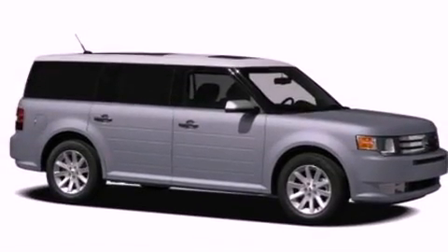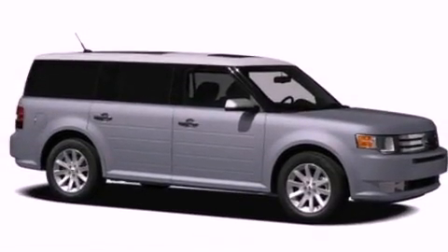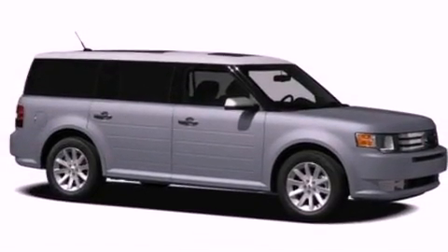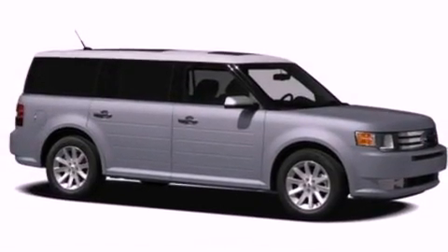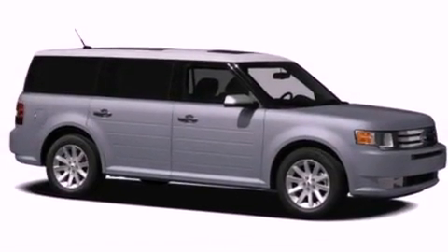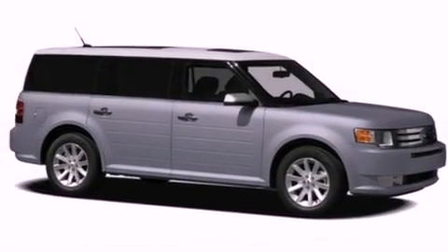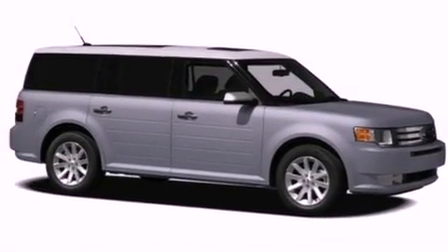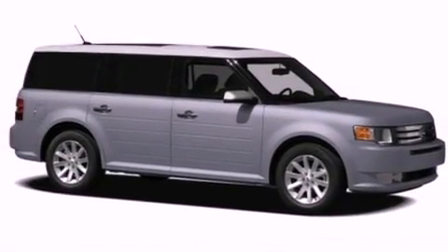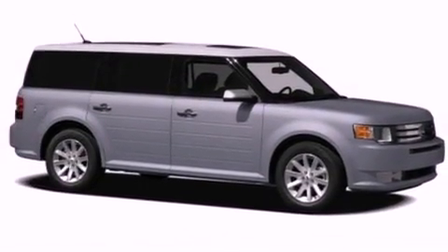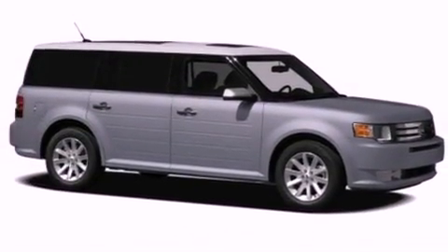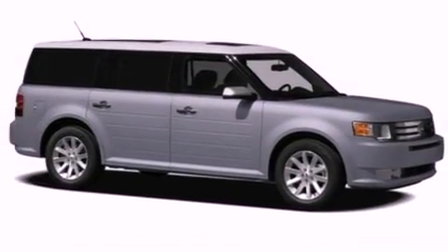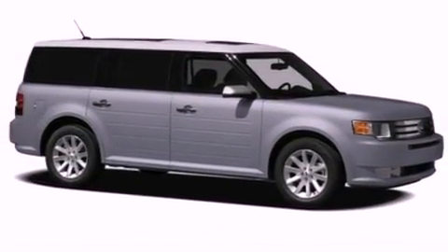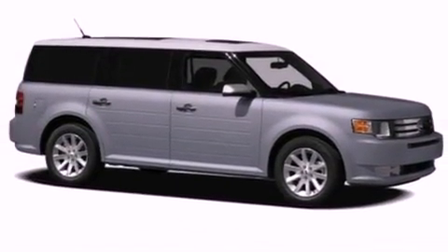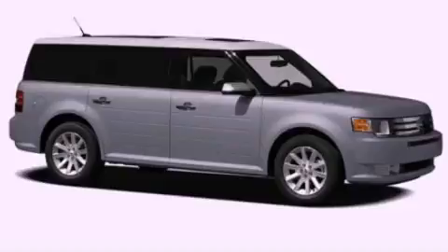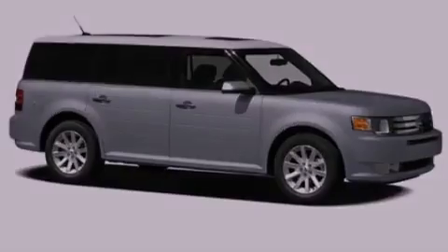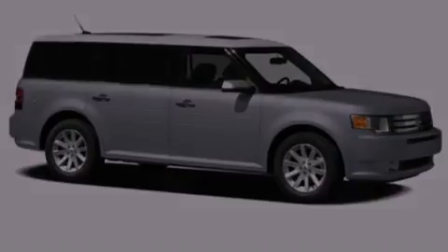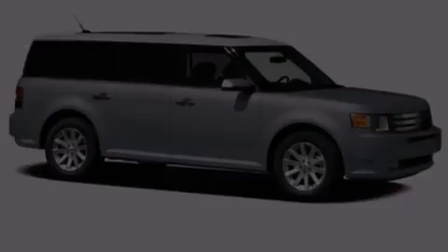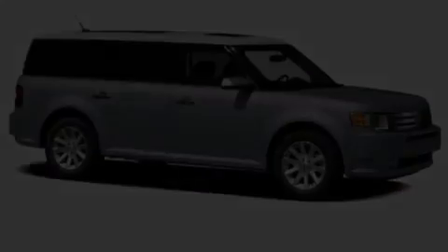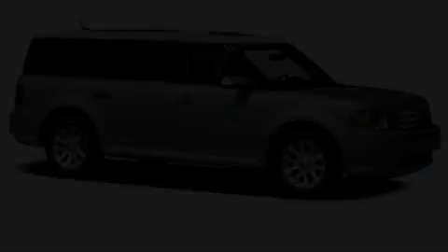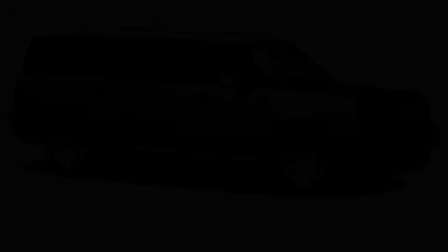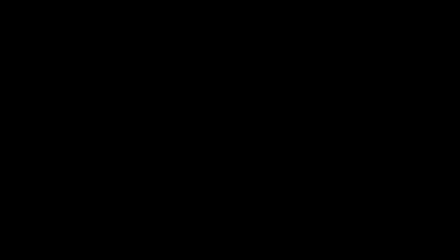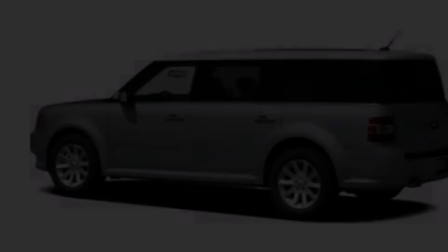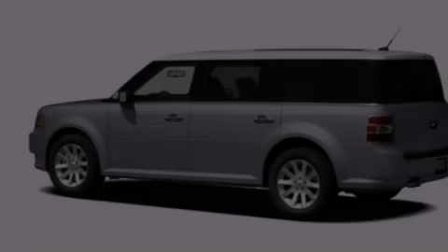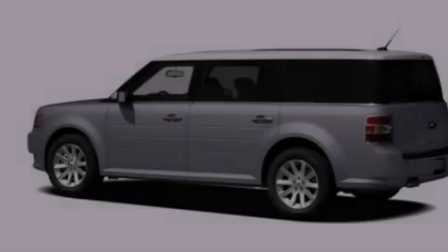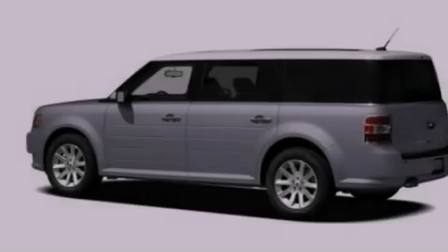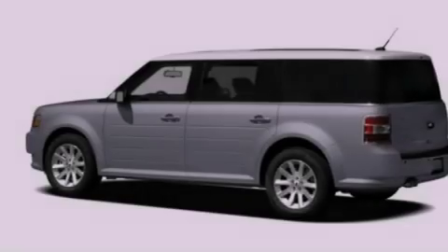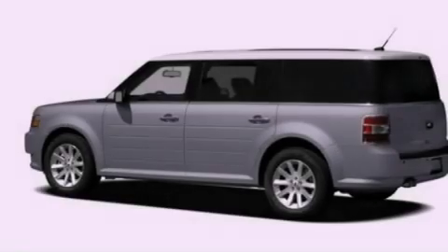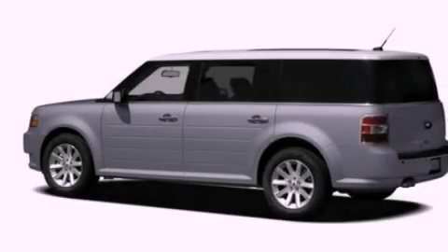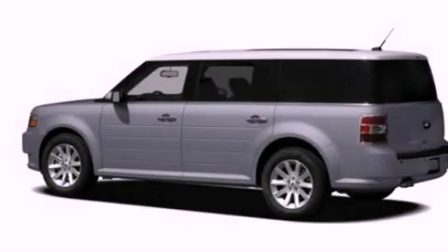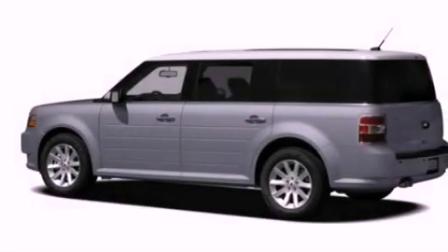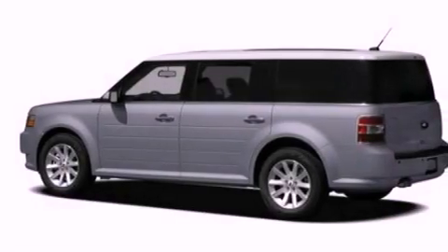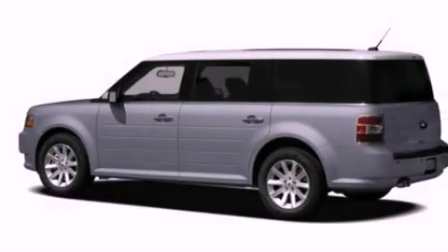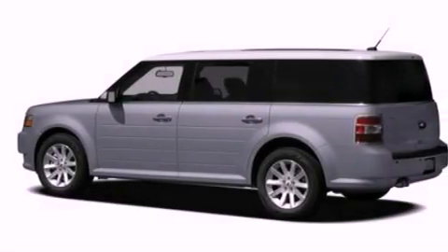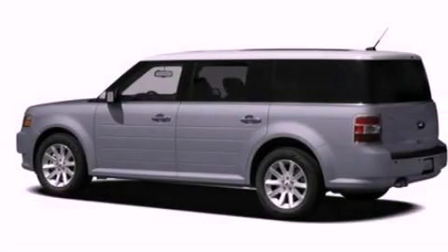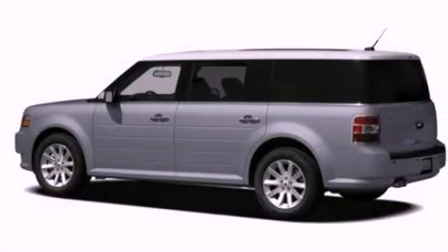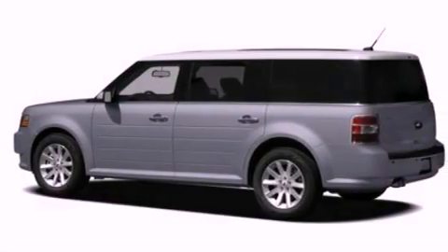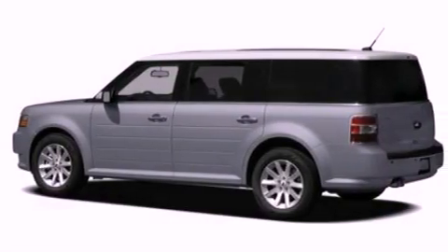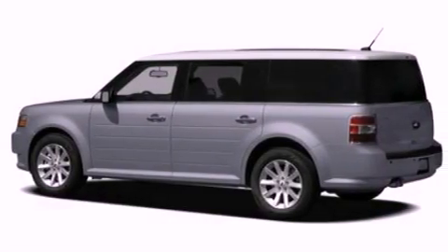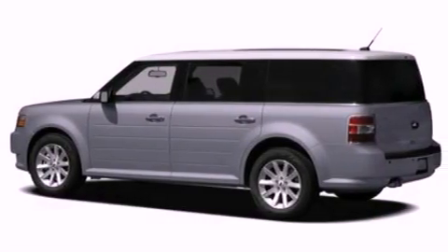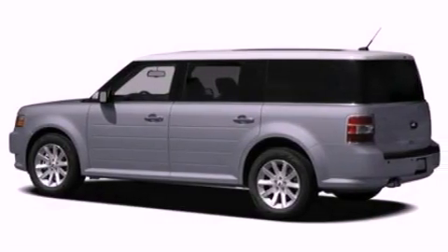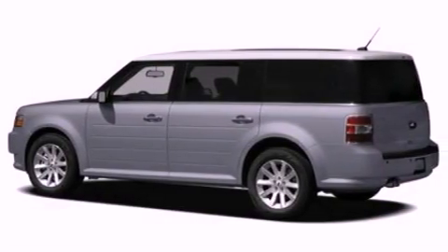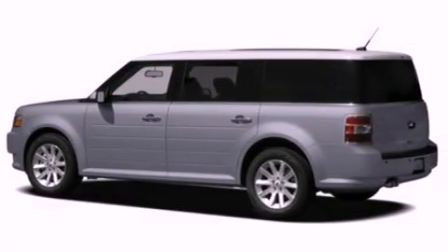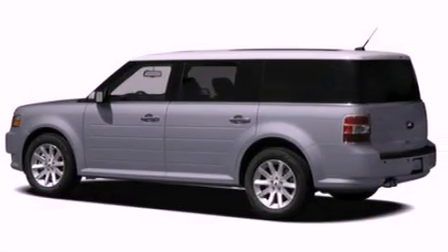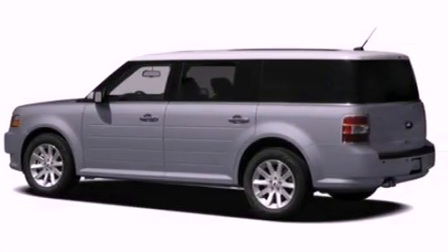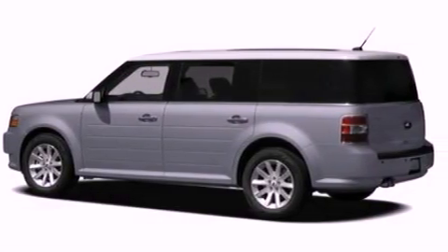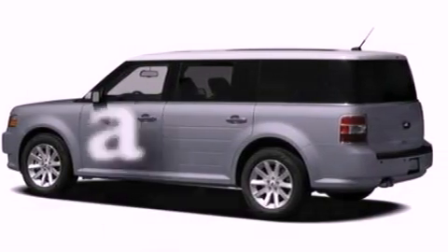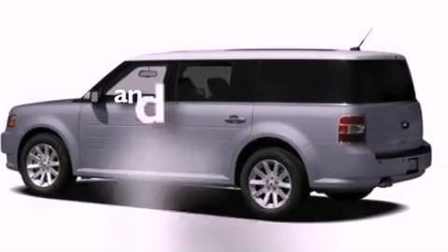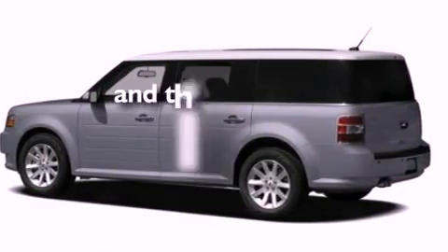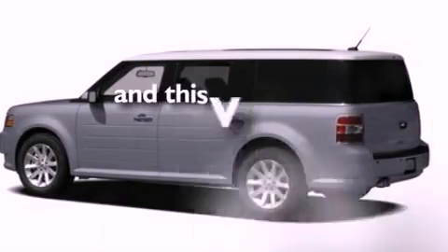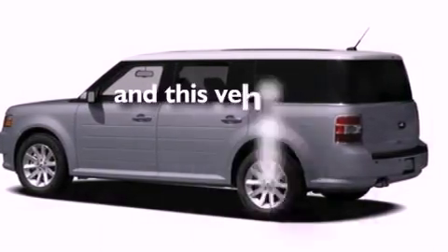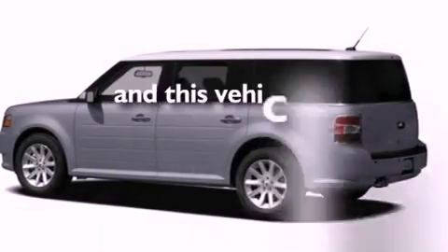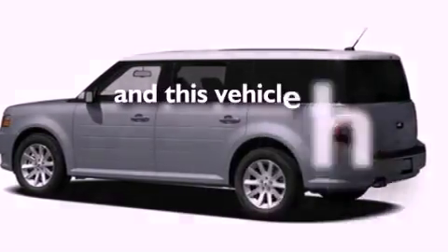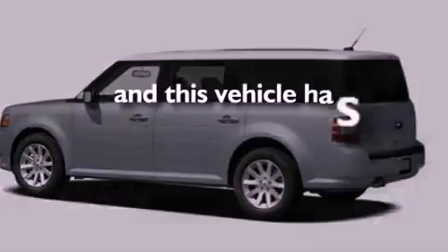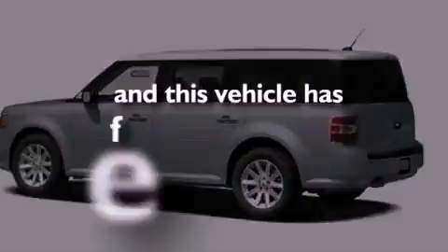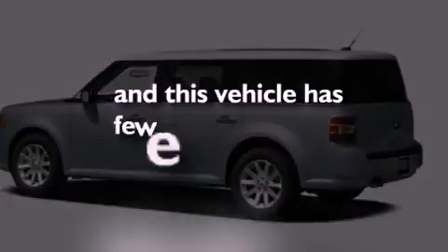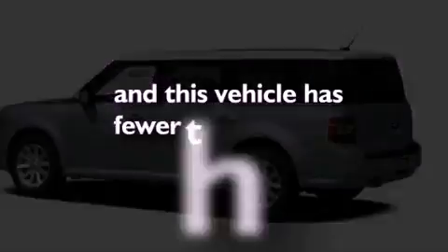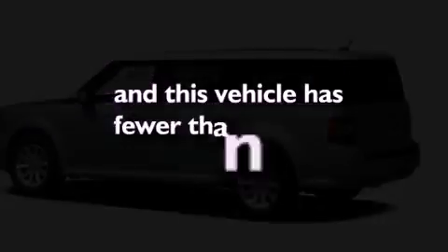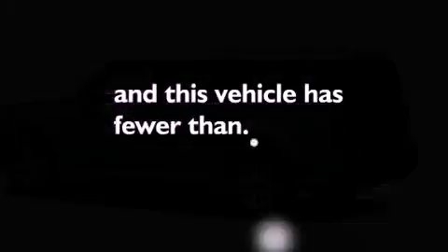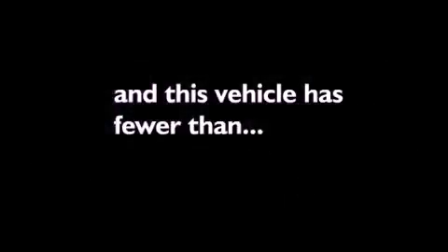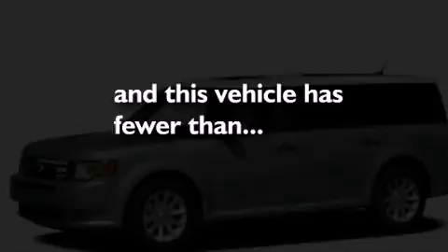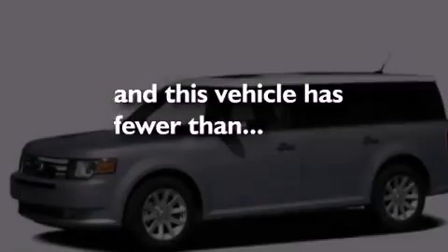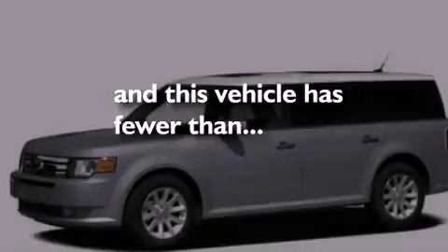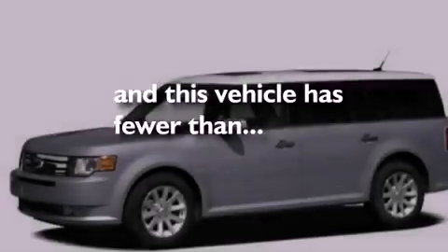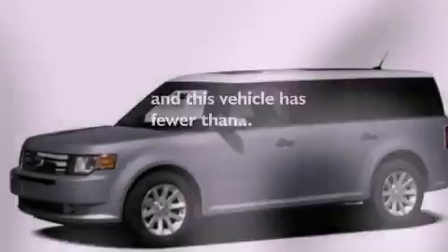Privacy glass, dusk sensing headlights, a rear window defroster, and this vehicle has less than 21,000 miles.